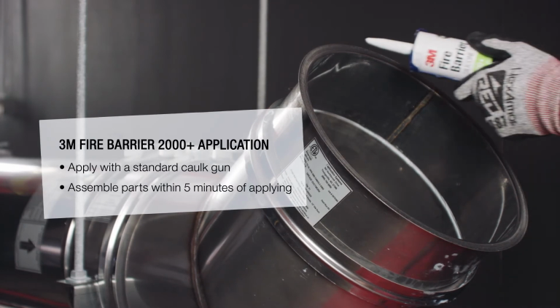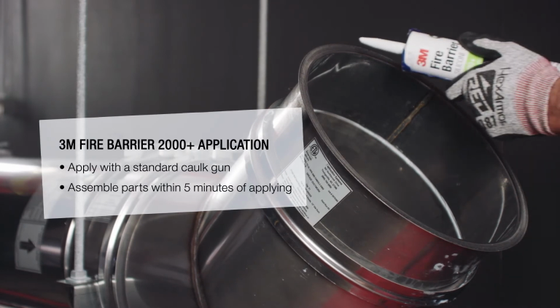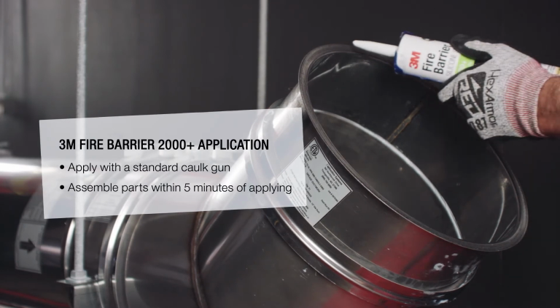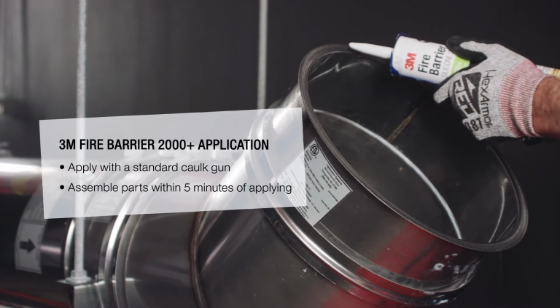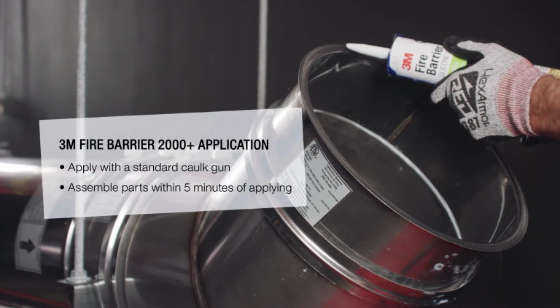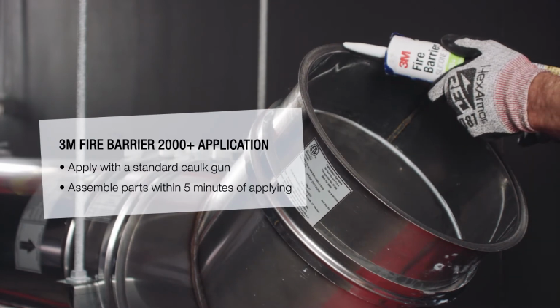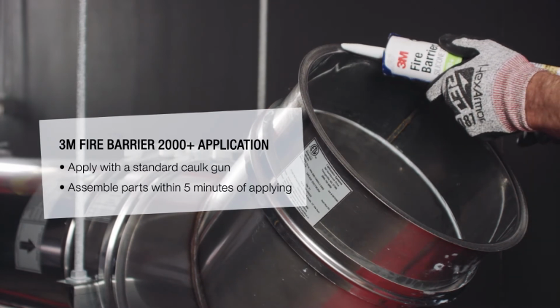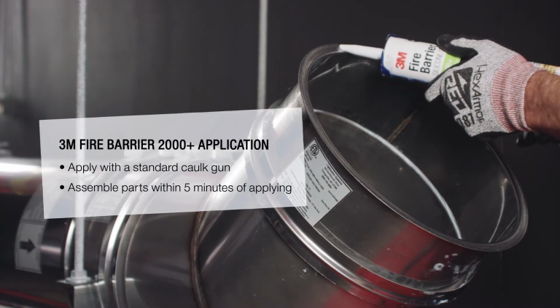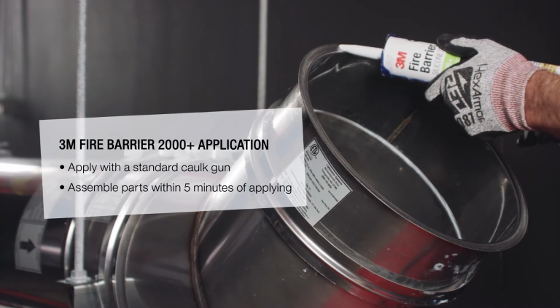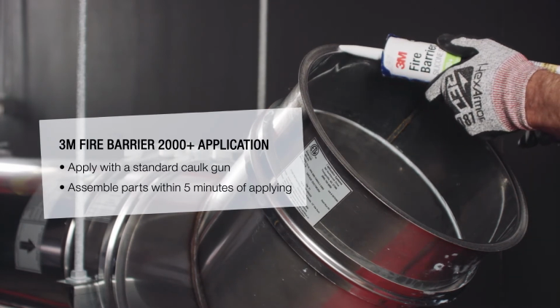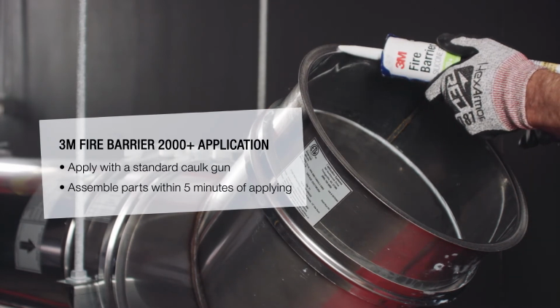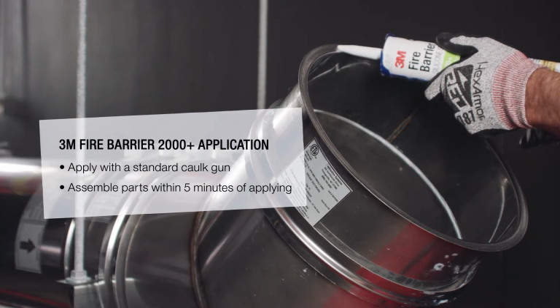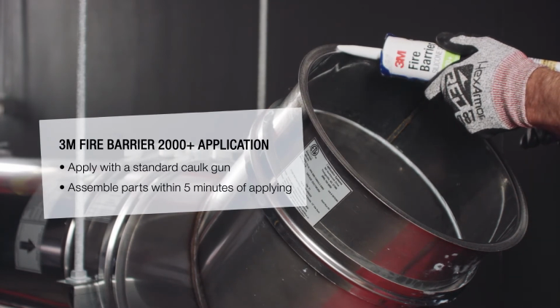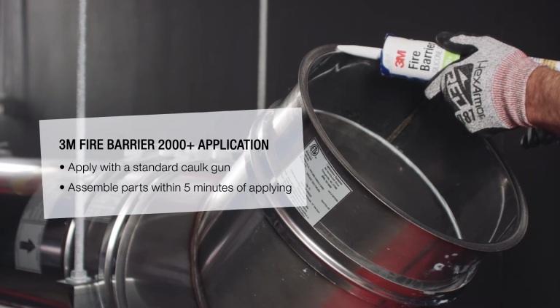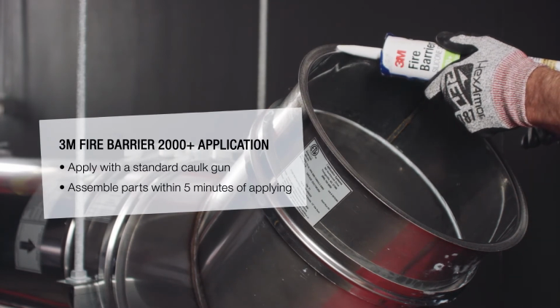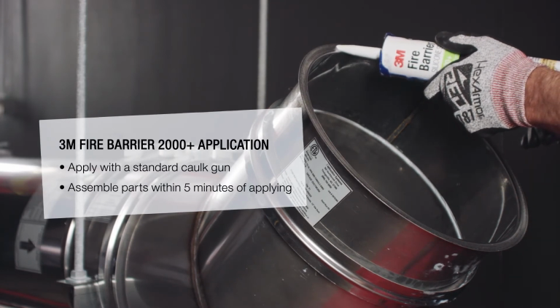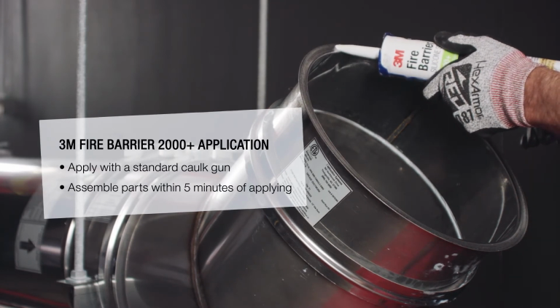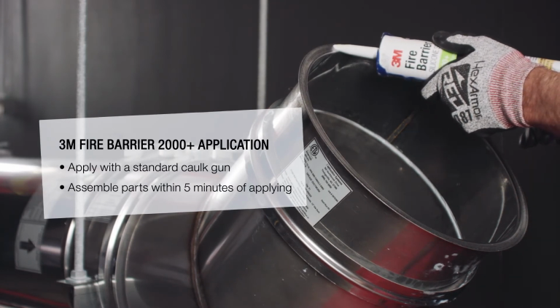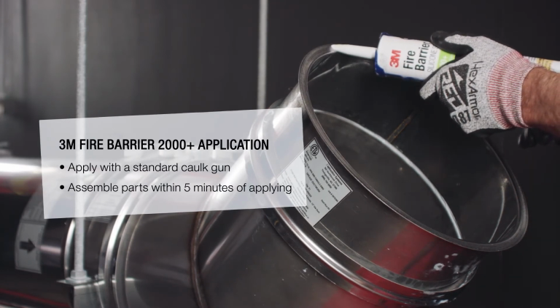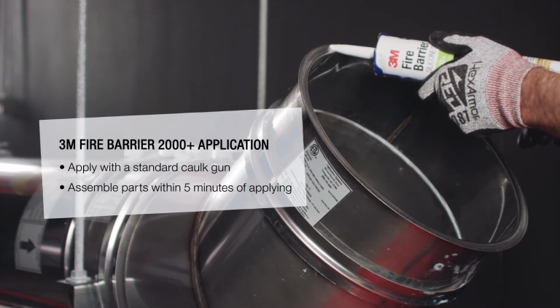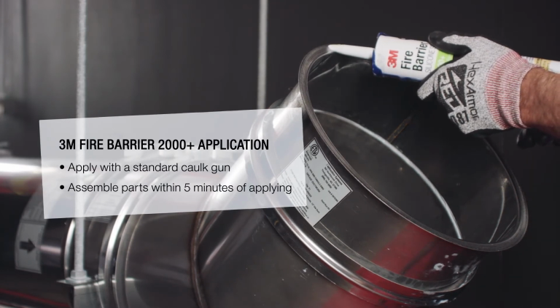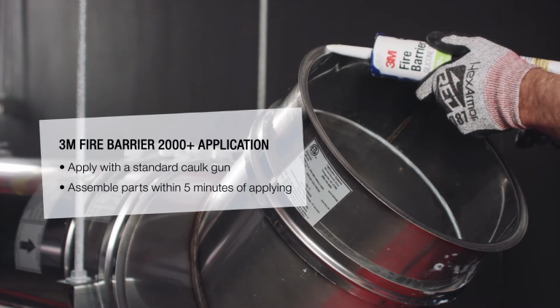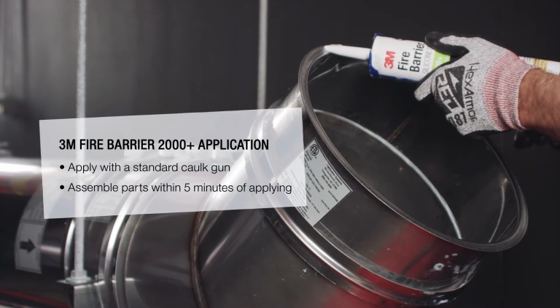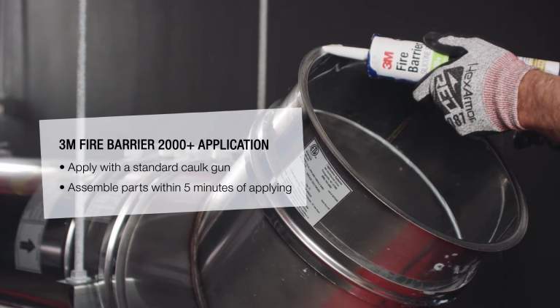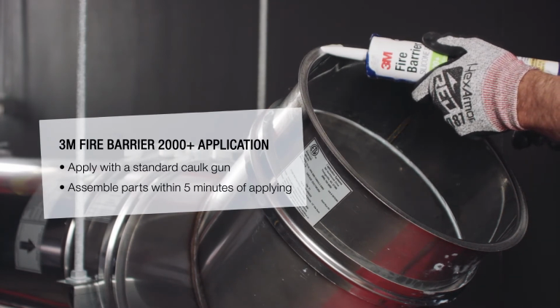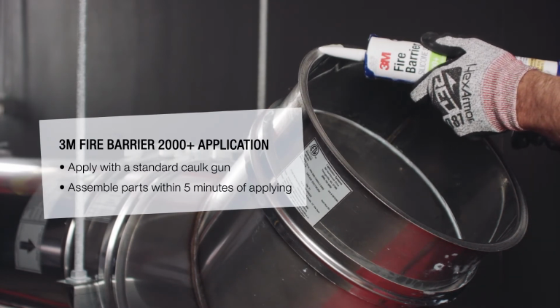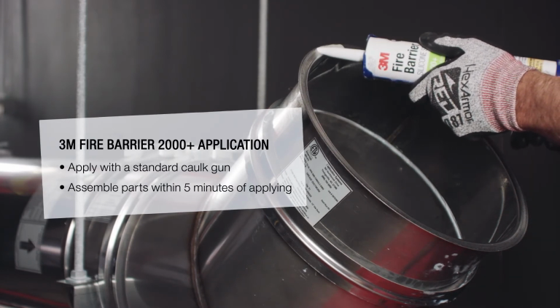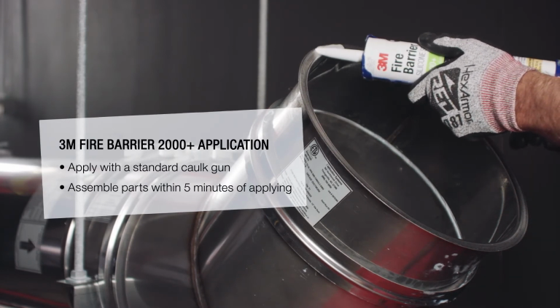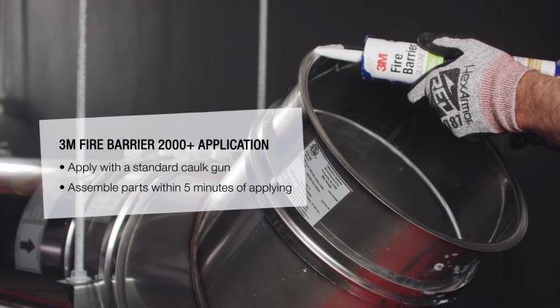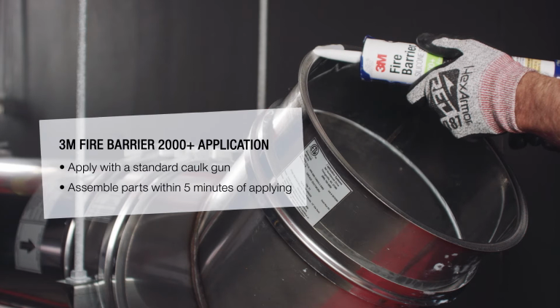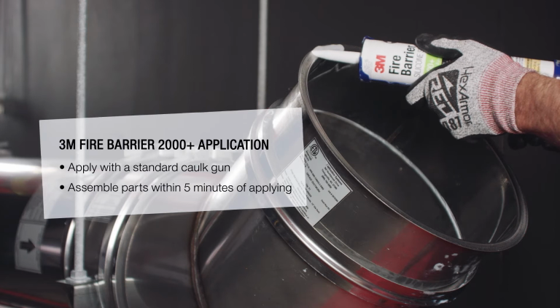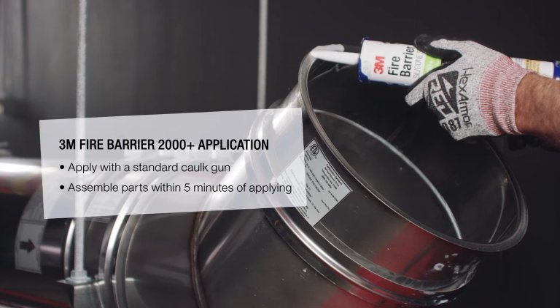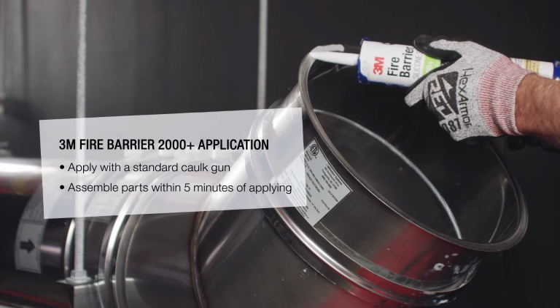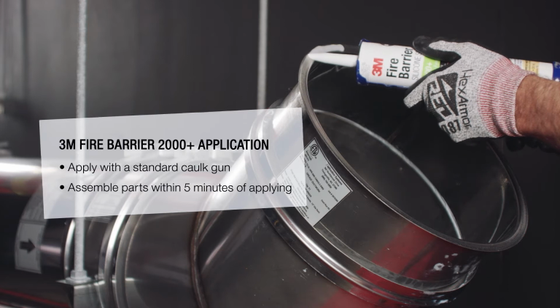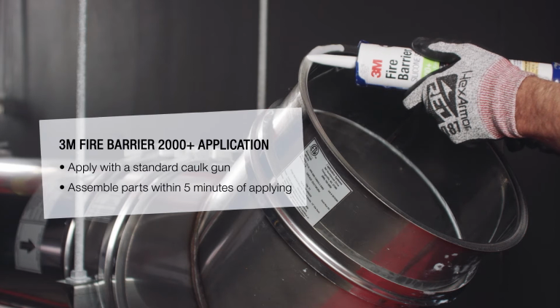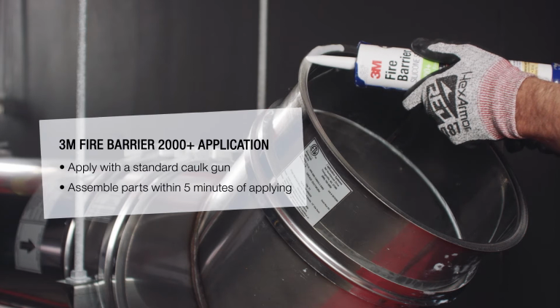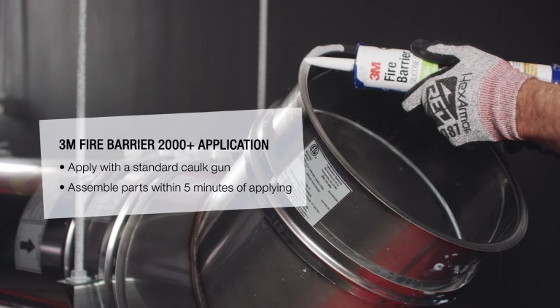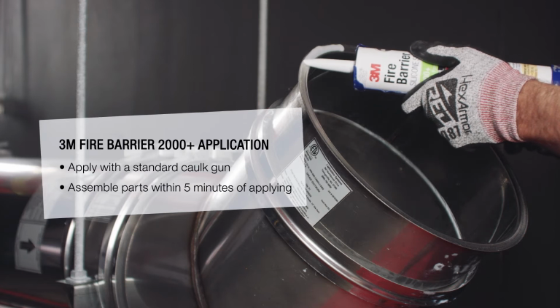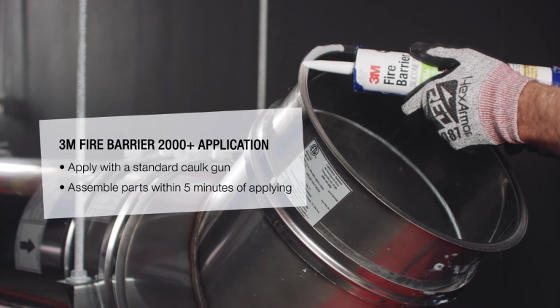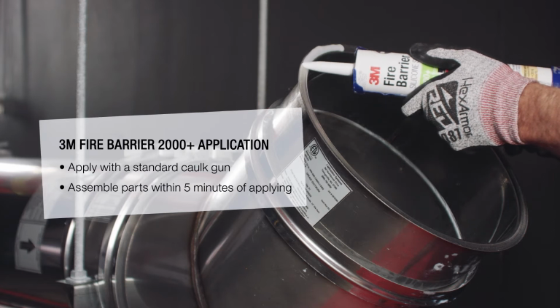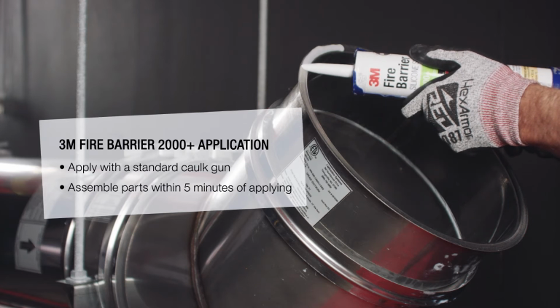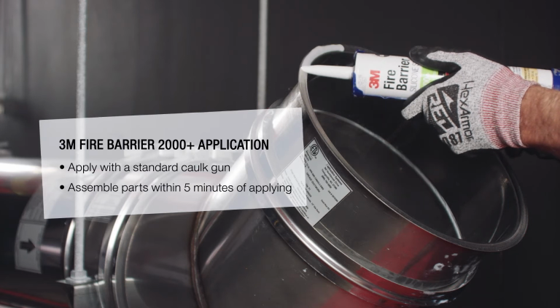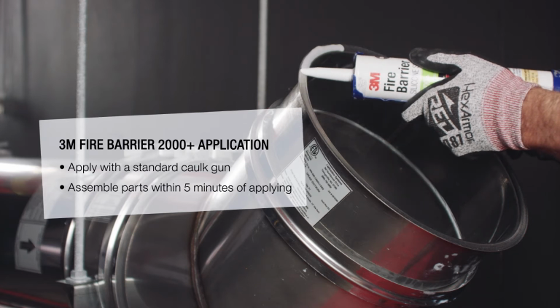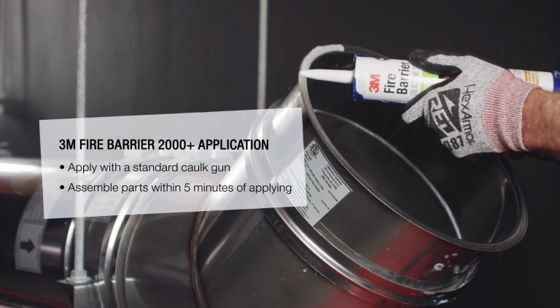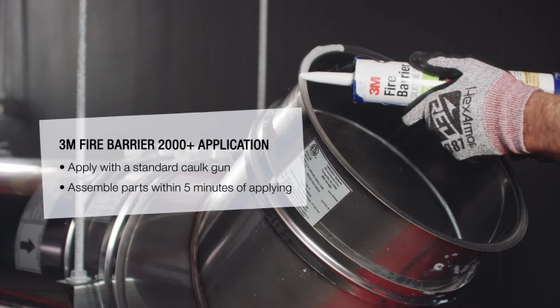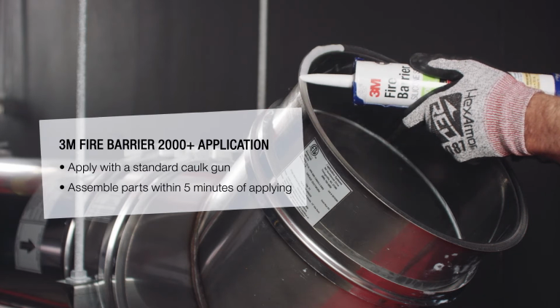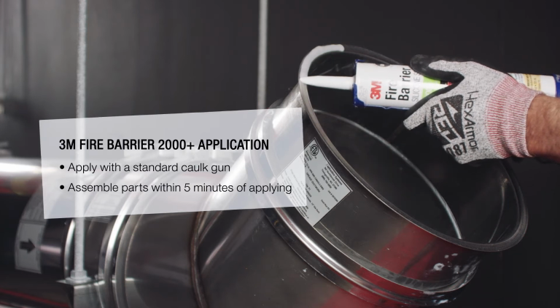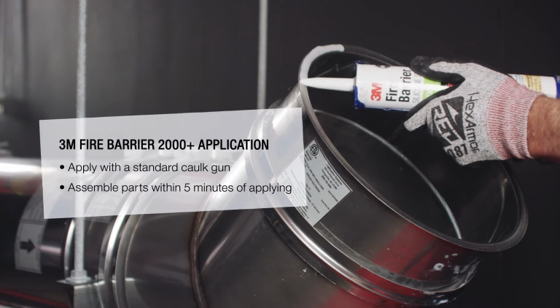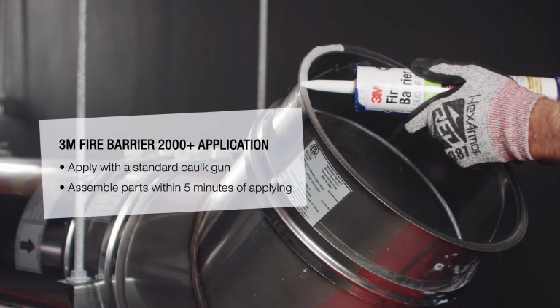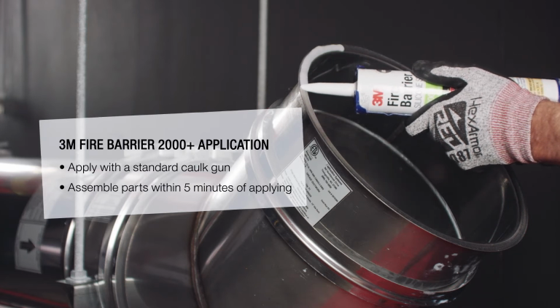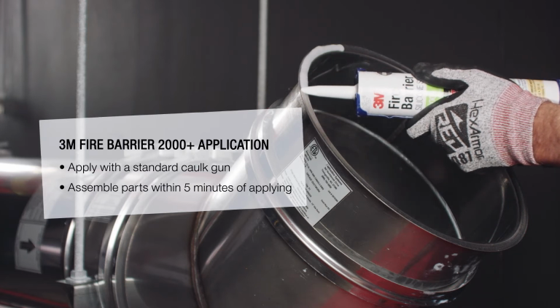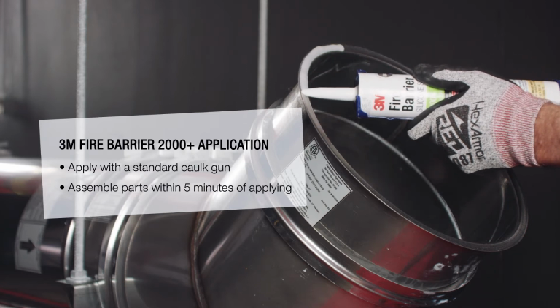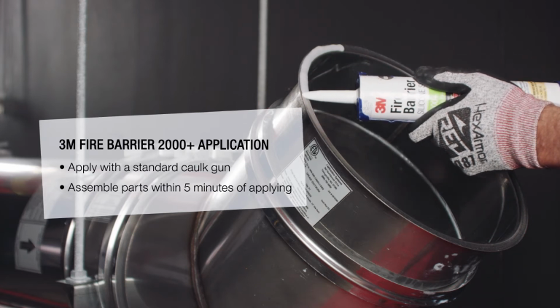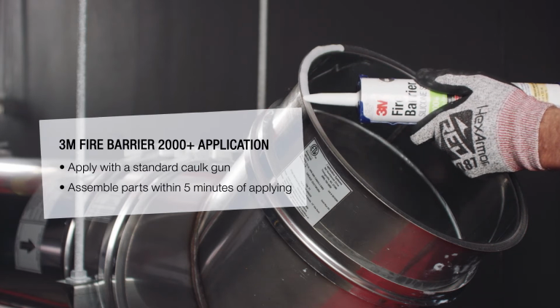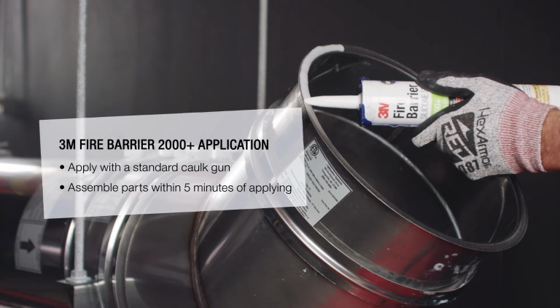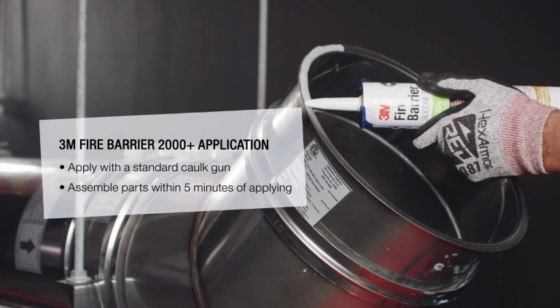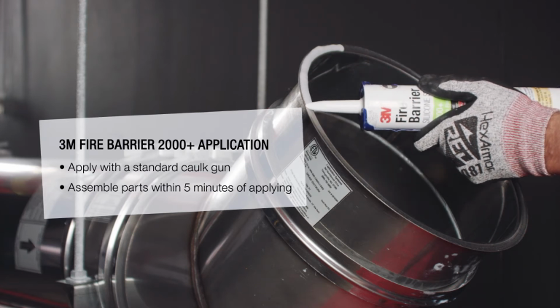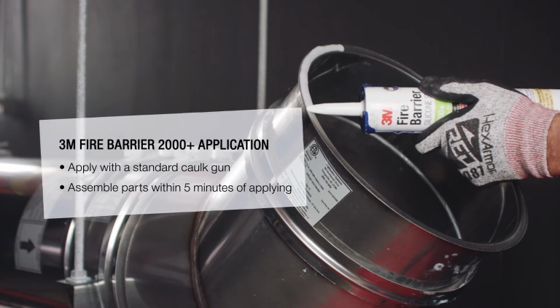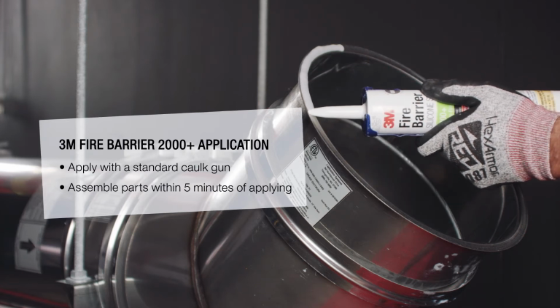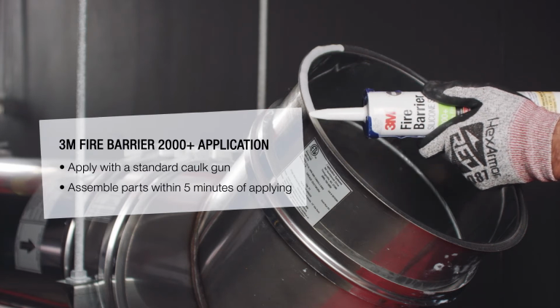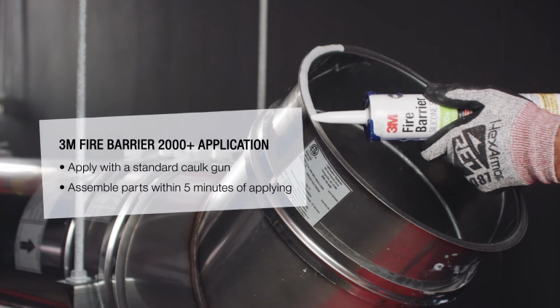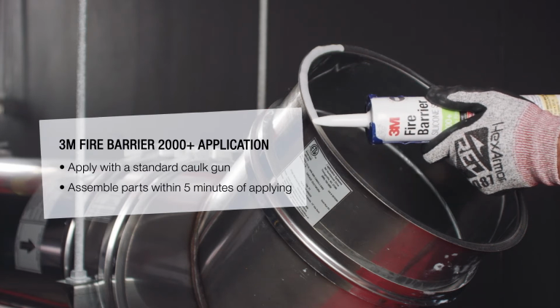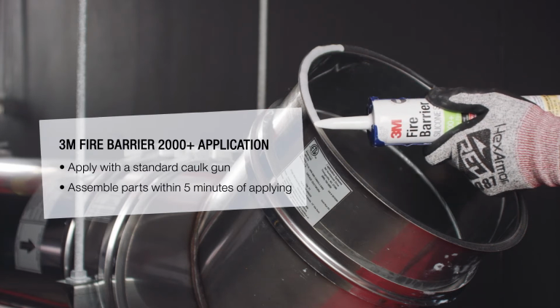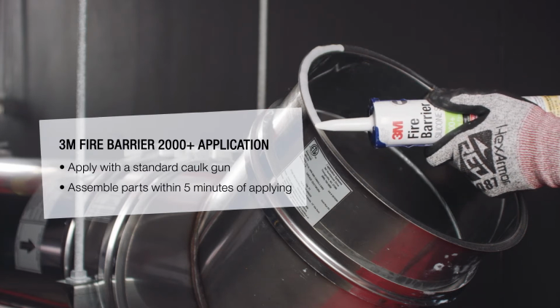When installed properly, the sealant will control the spread of fire before, during, and after exposure to open flames.